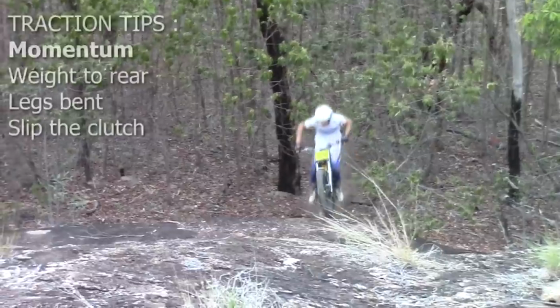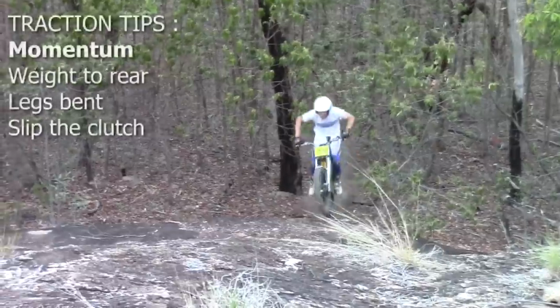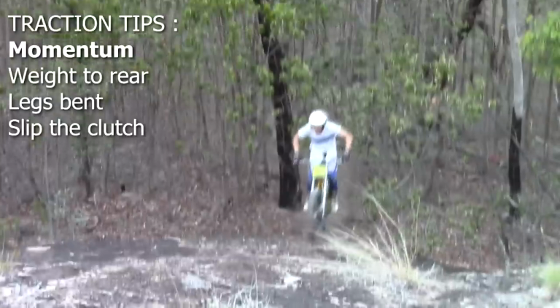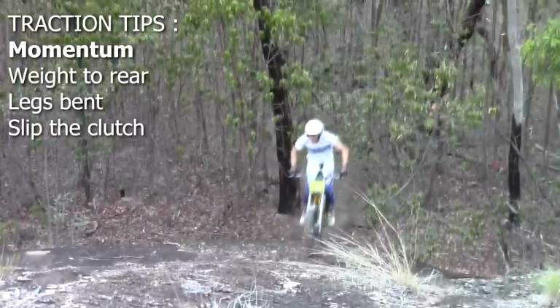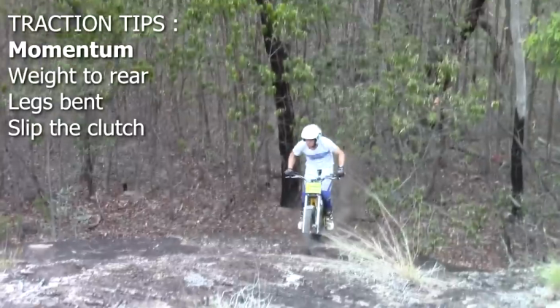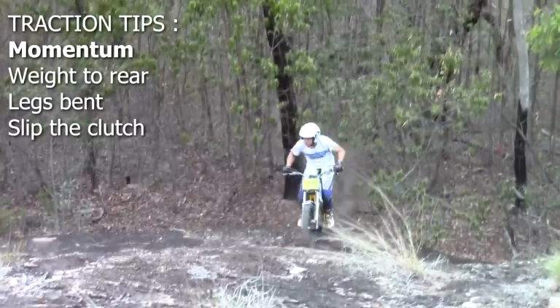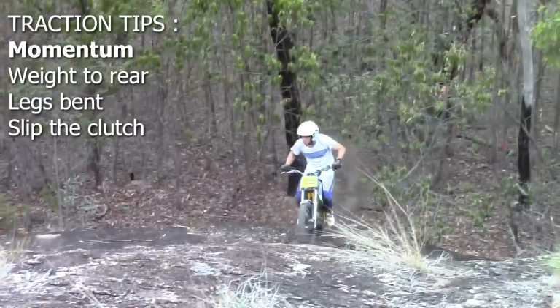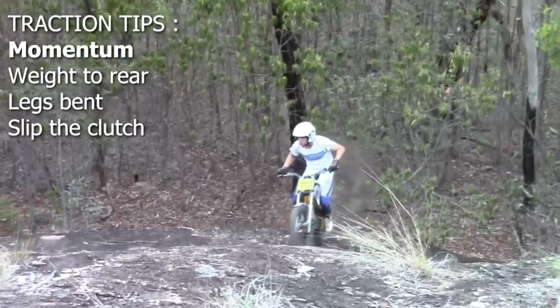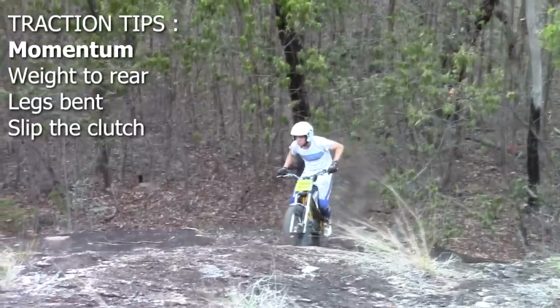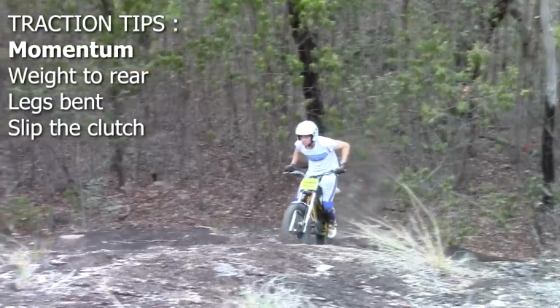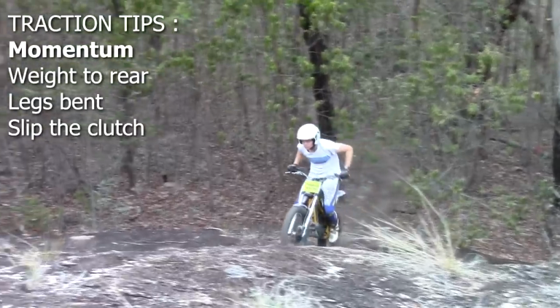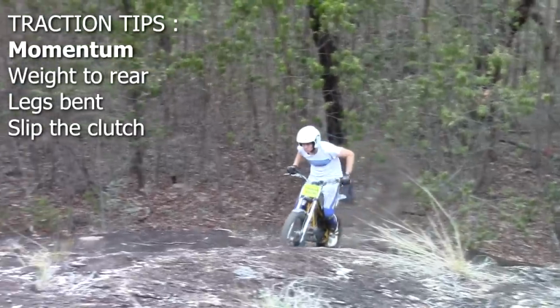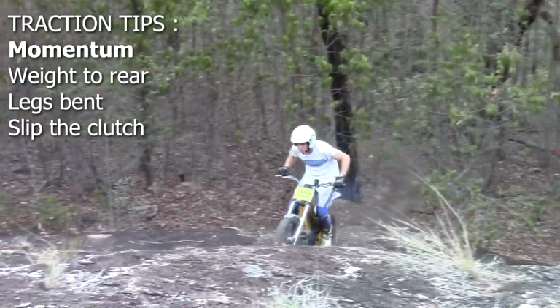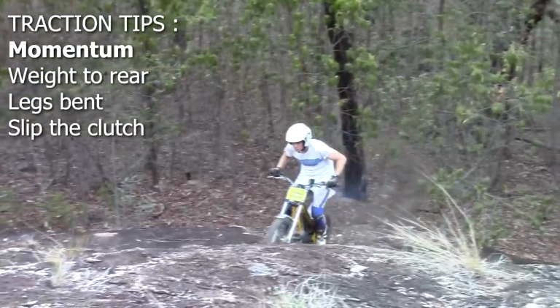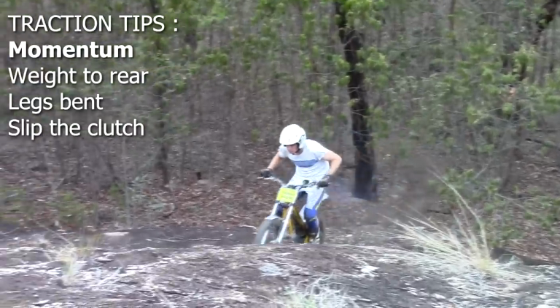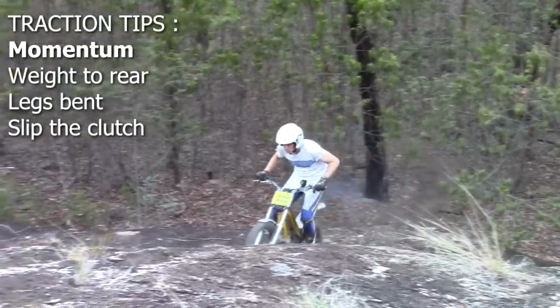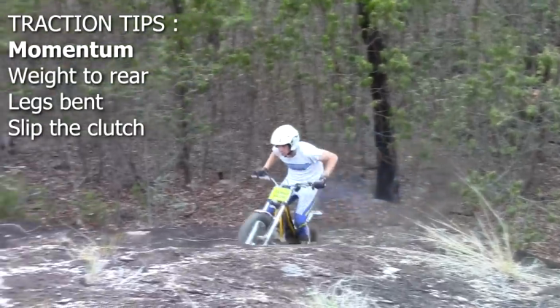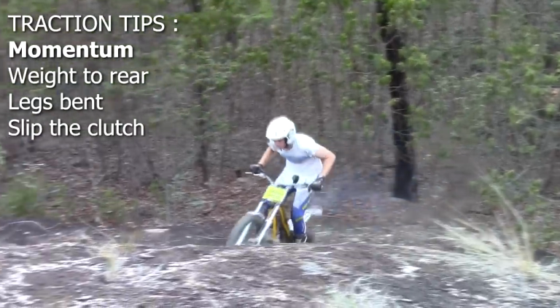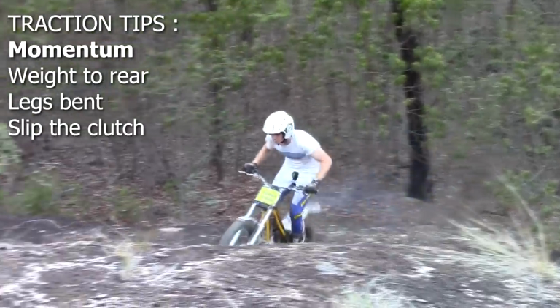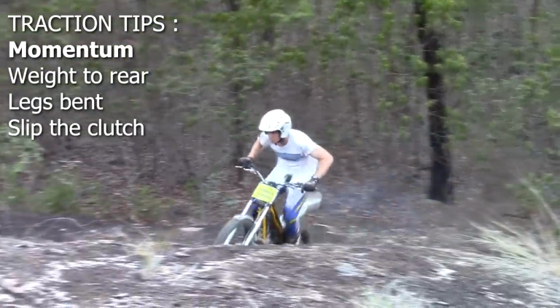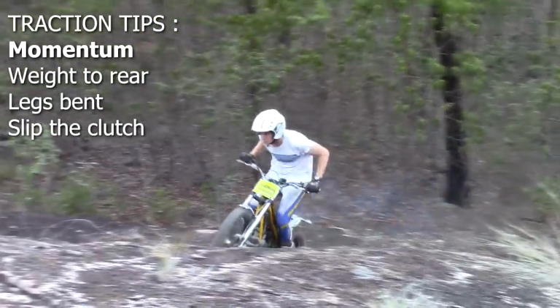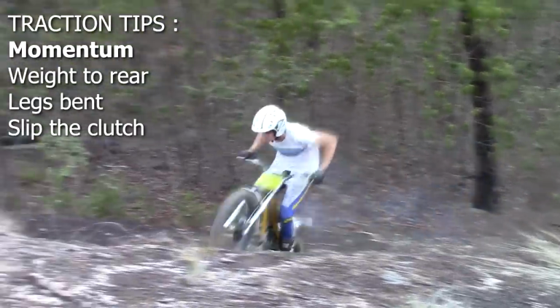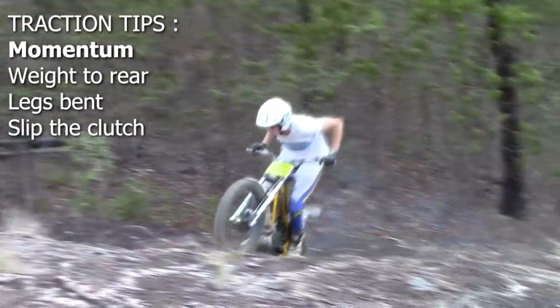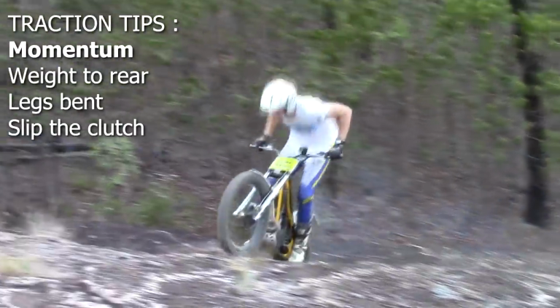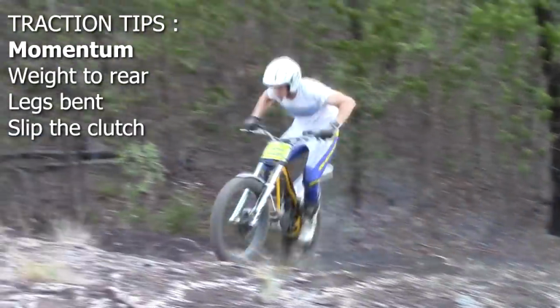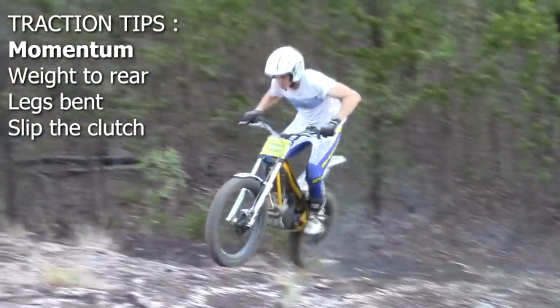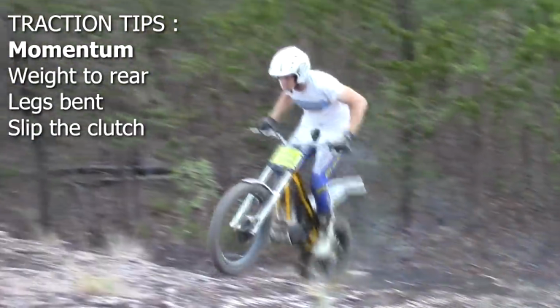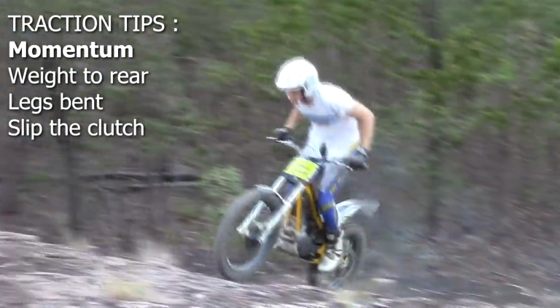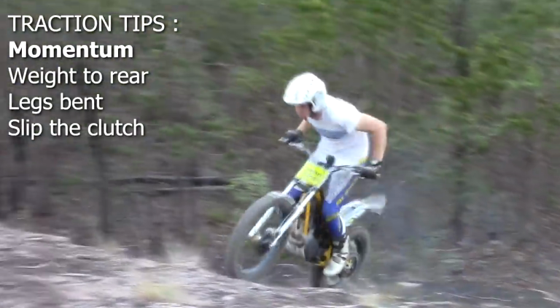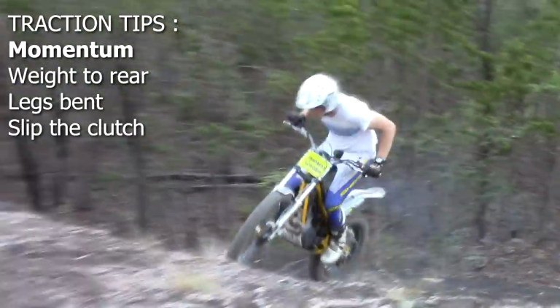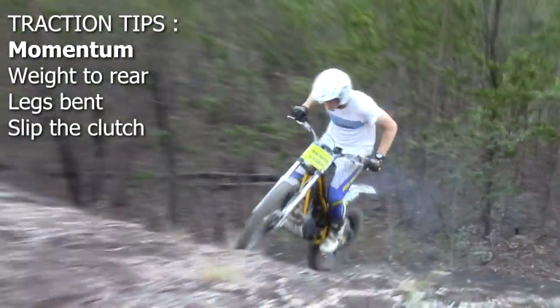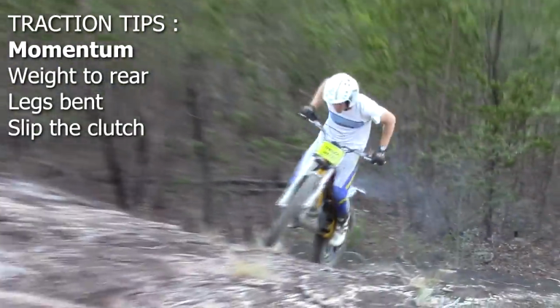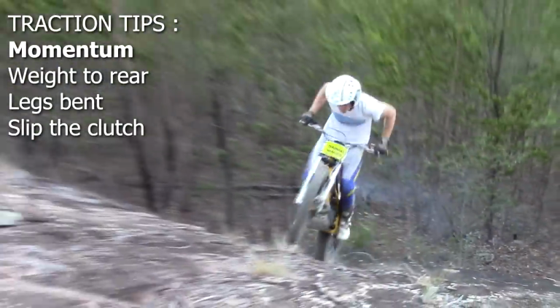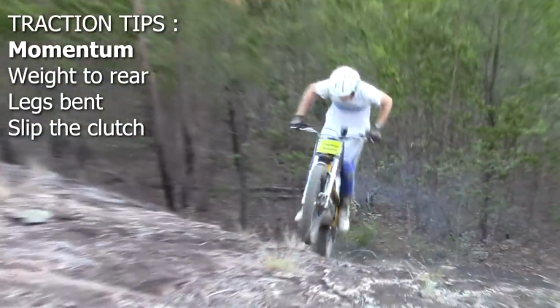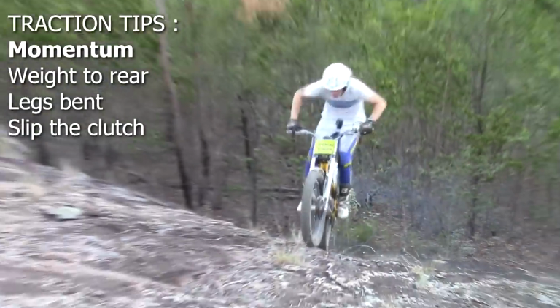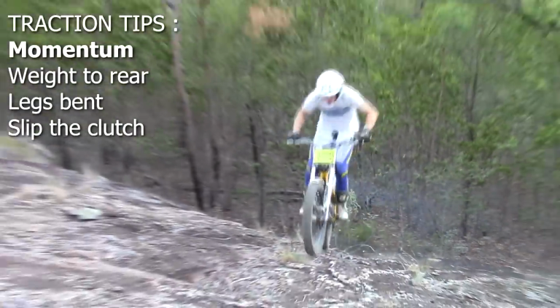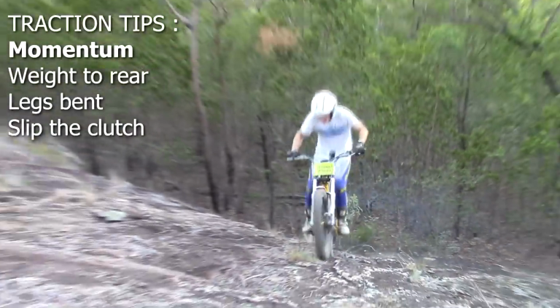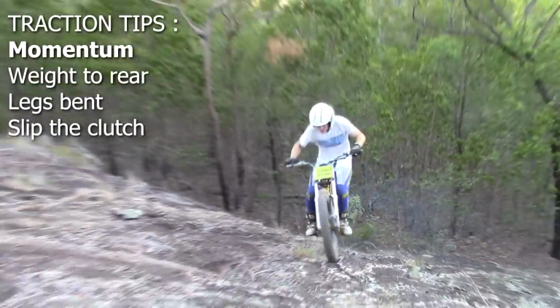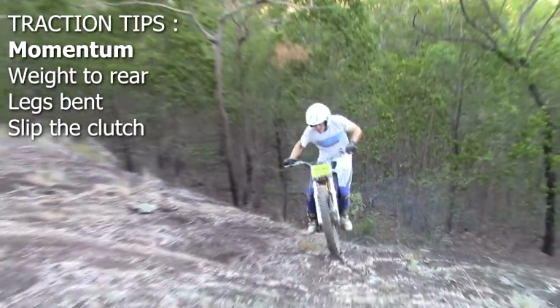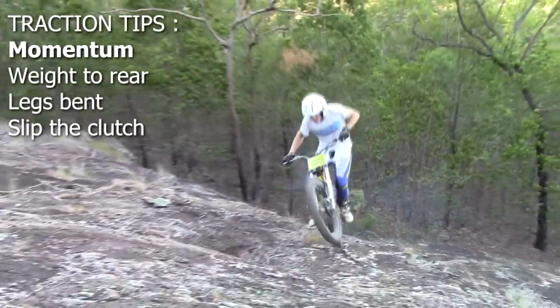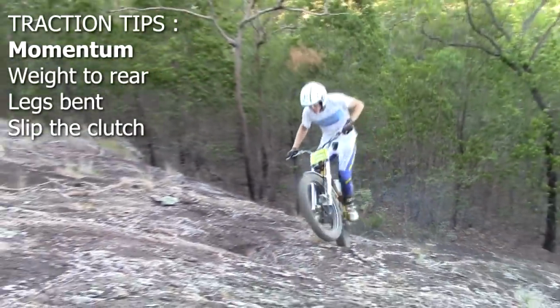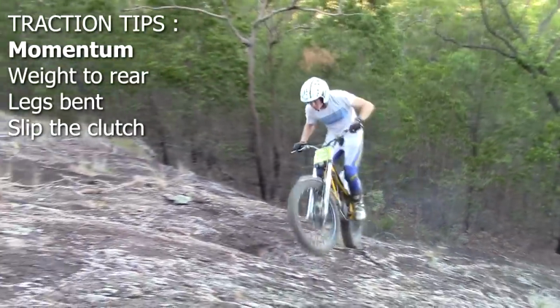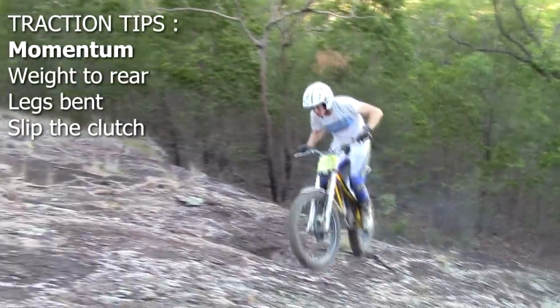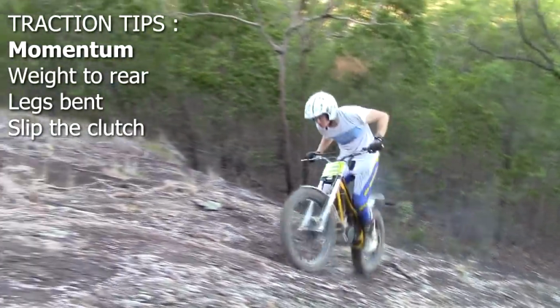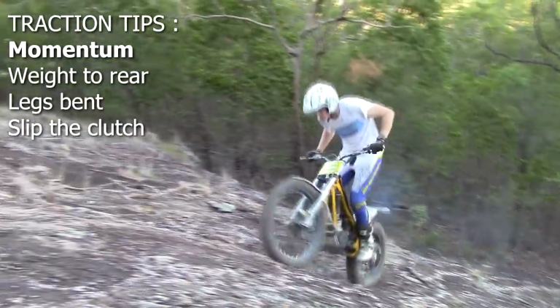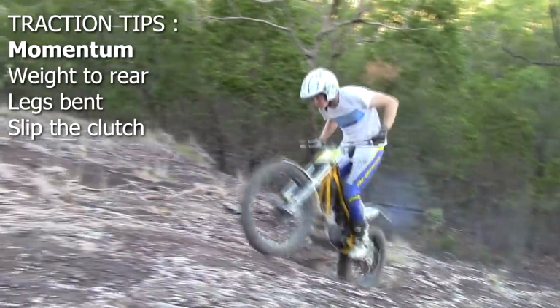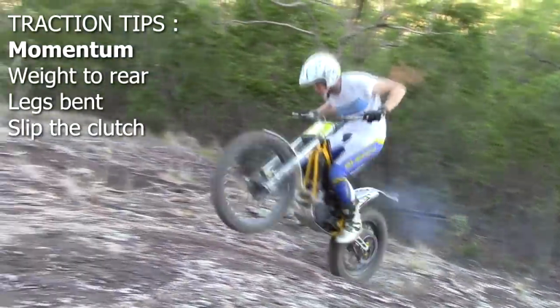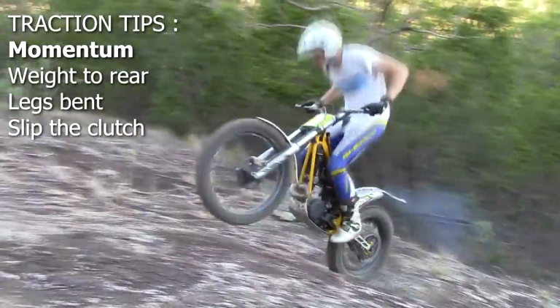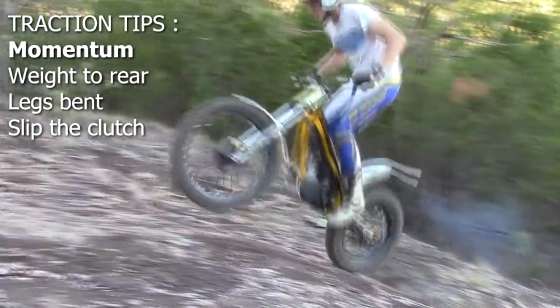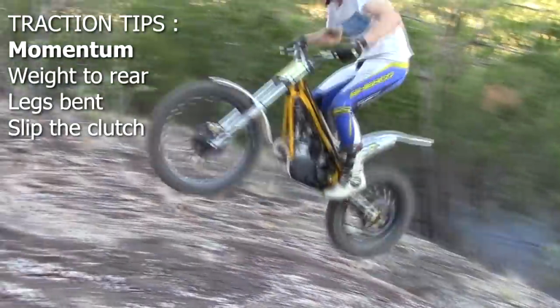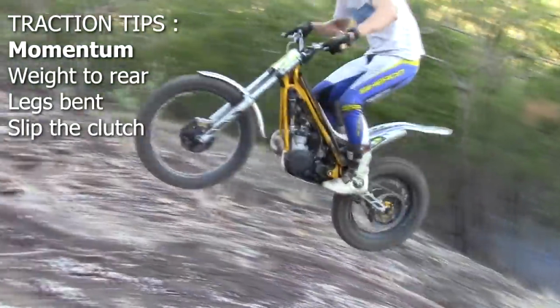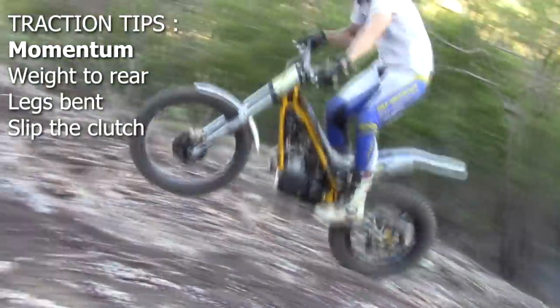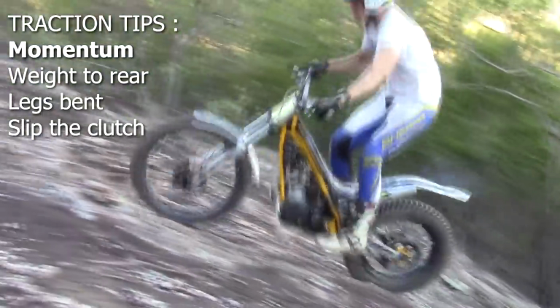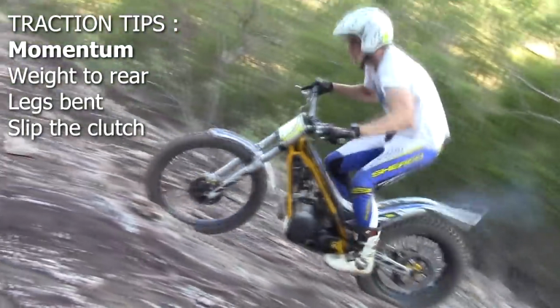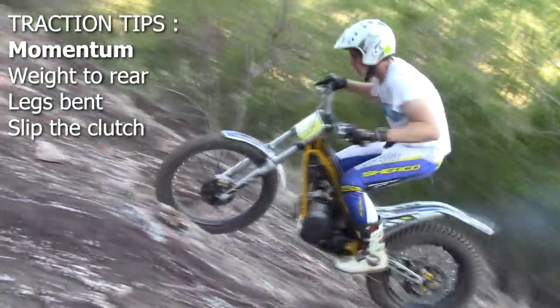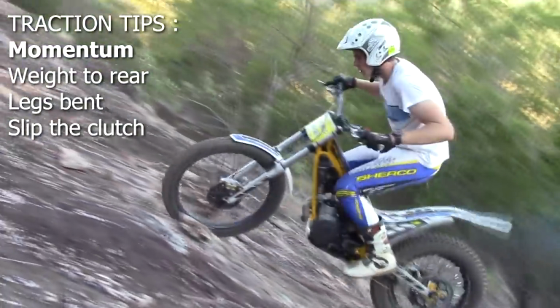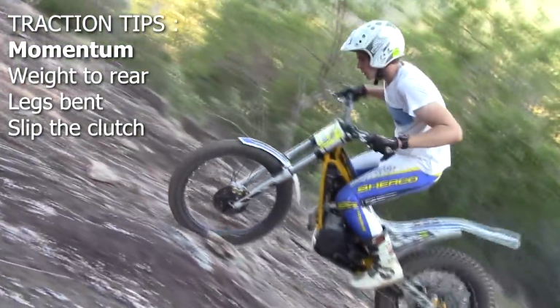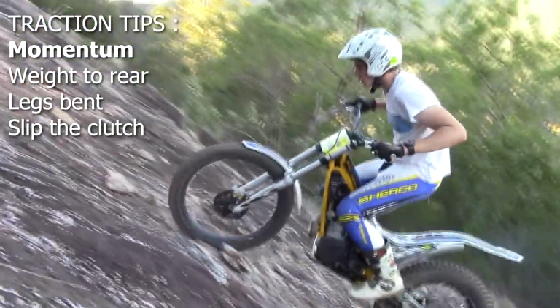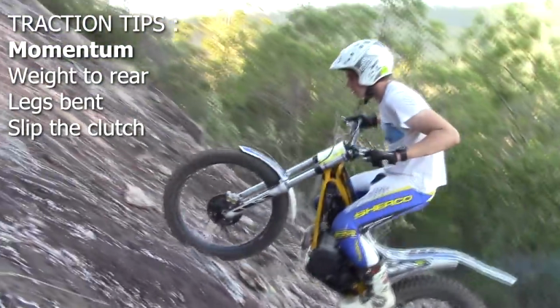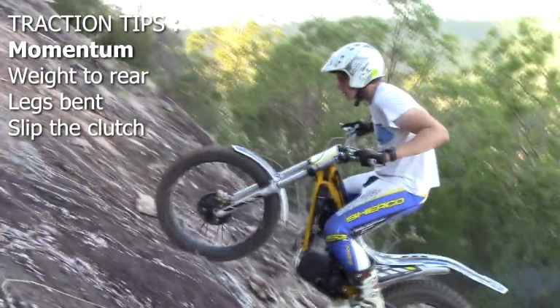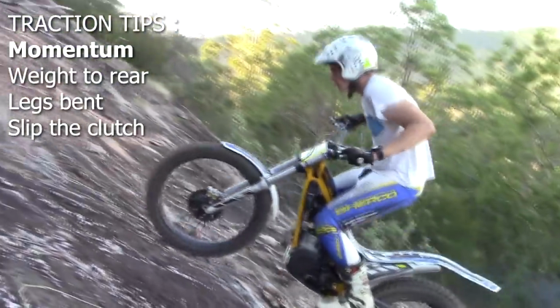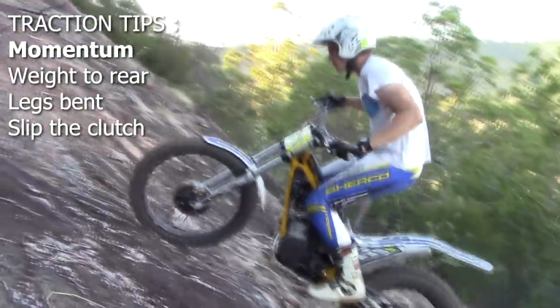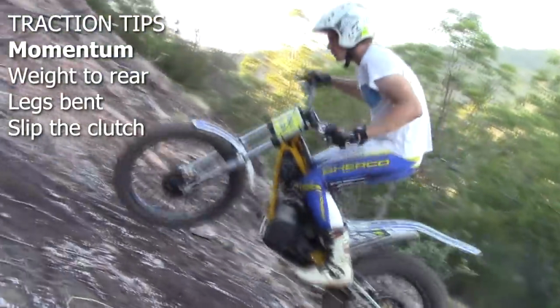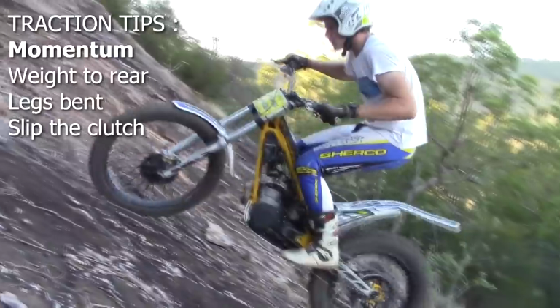Momentum is your friend. Get the most speed you can before you tackle obstacles and steep inclines.